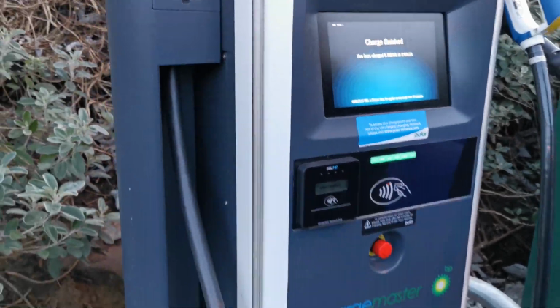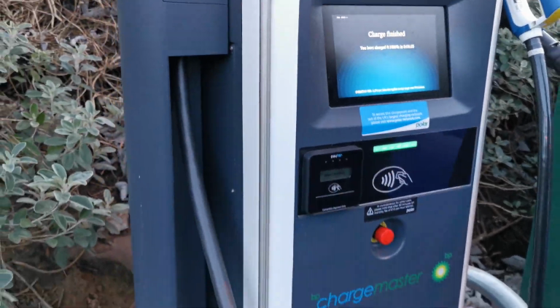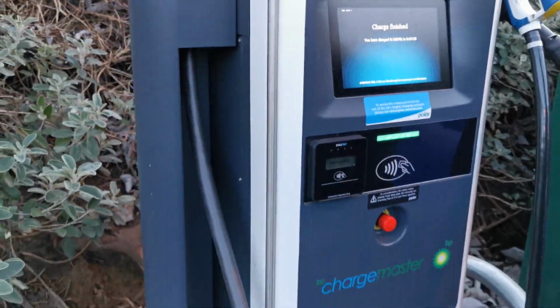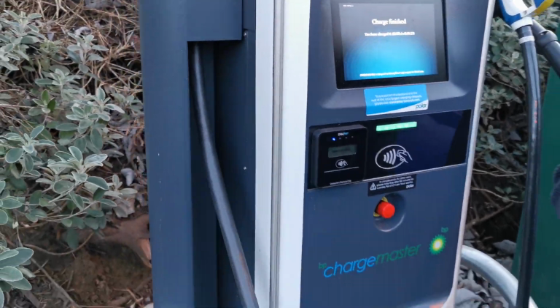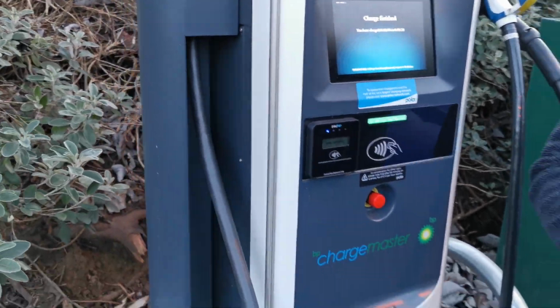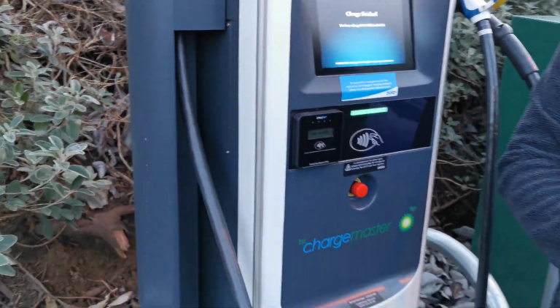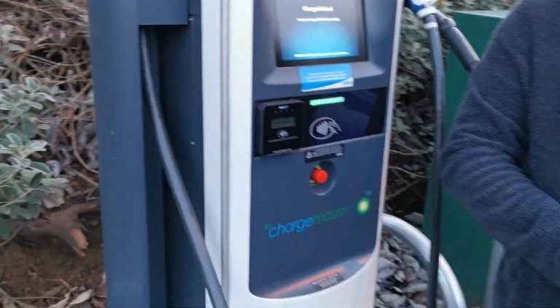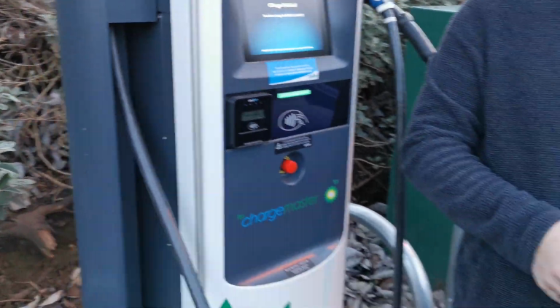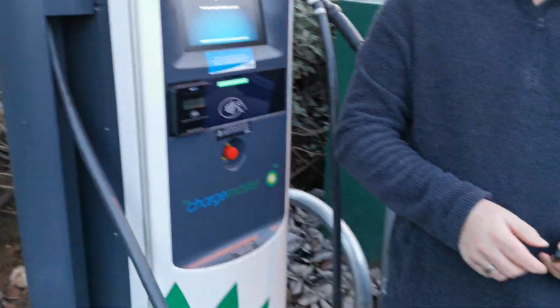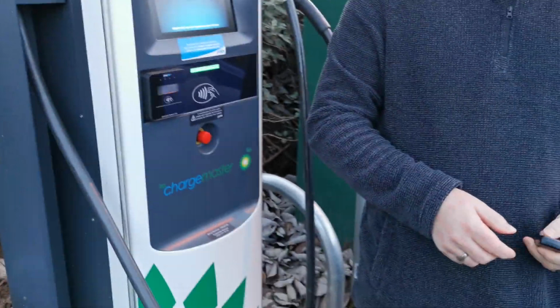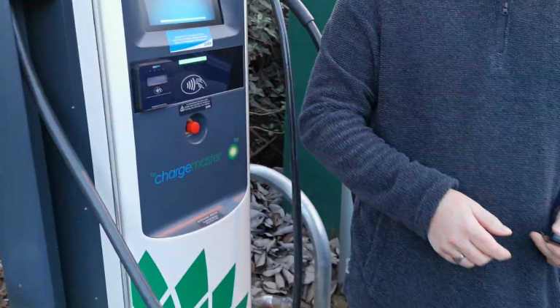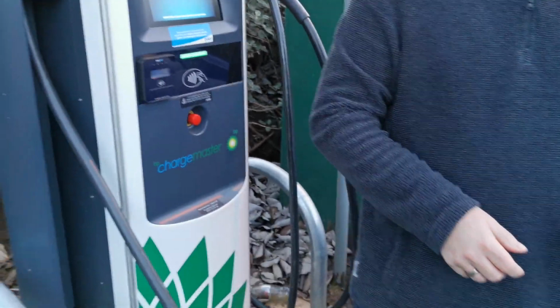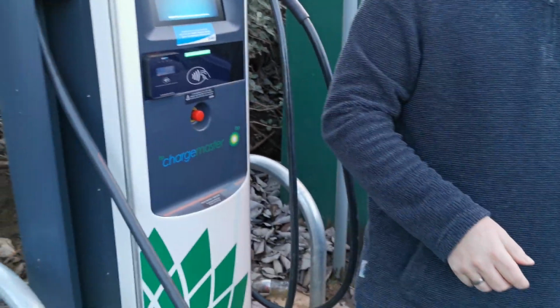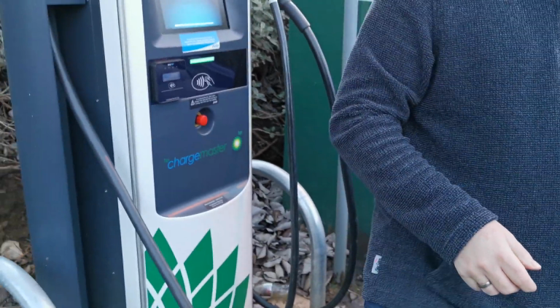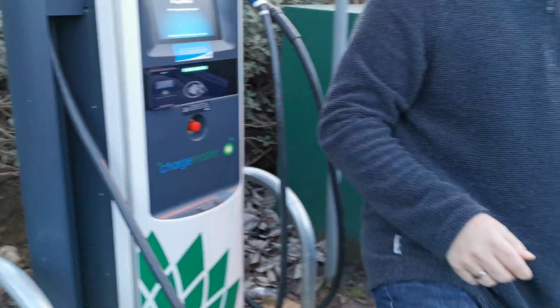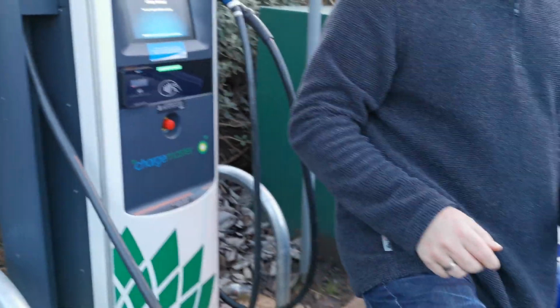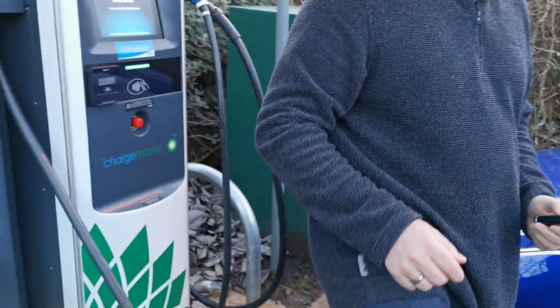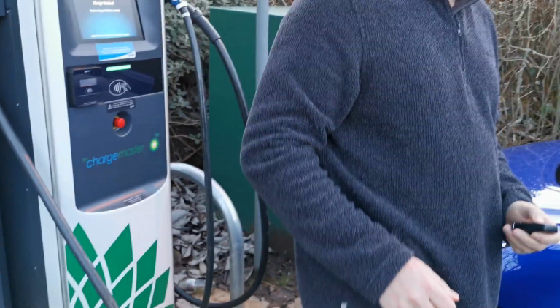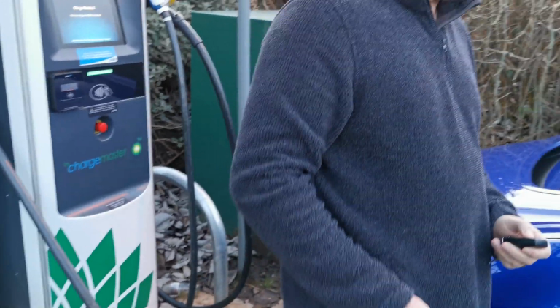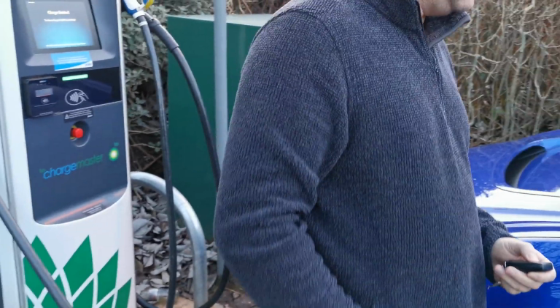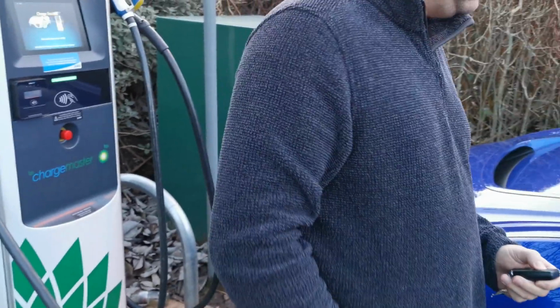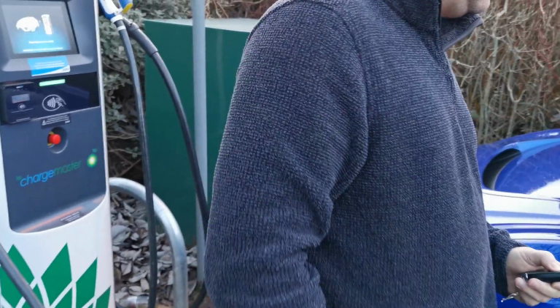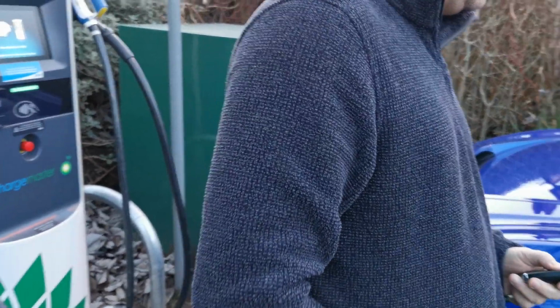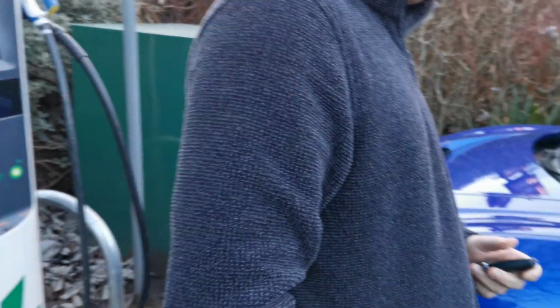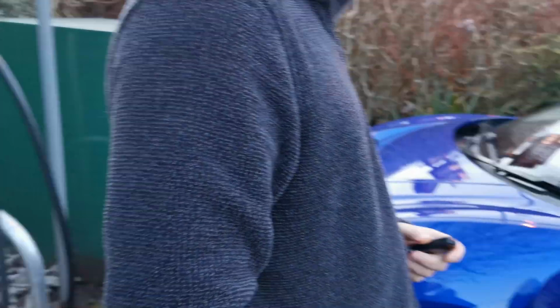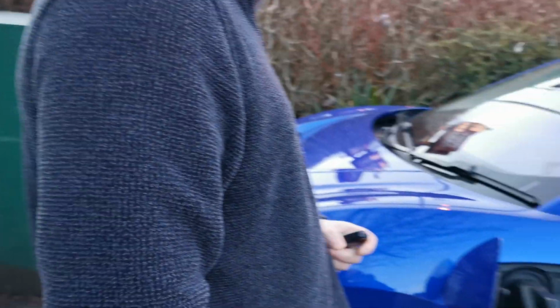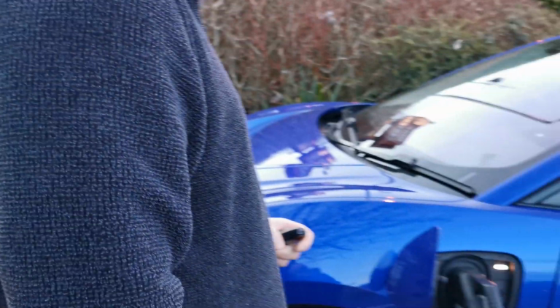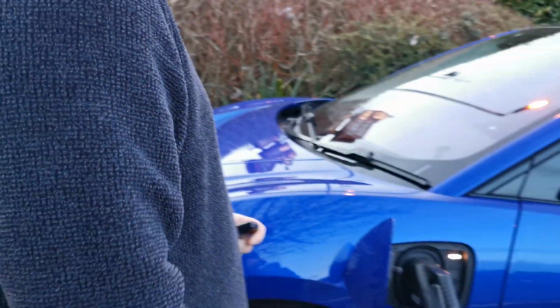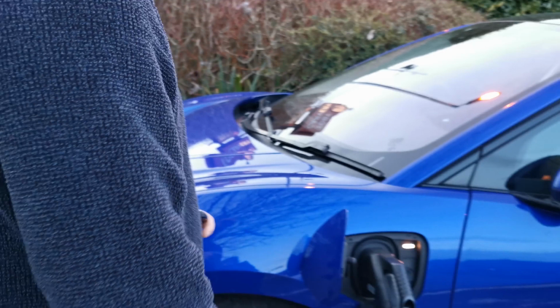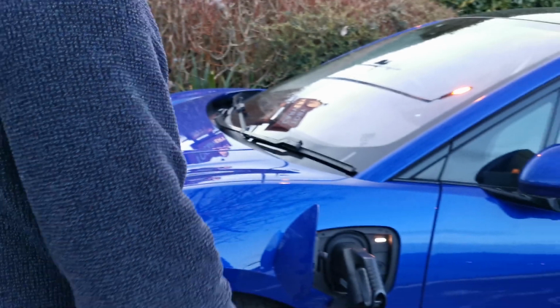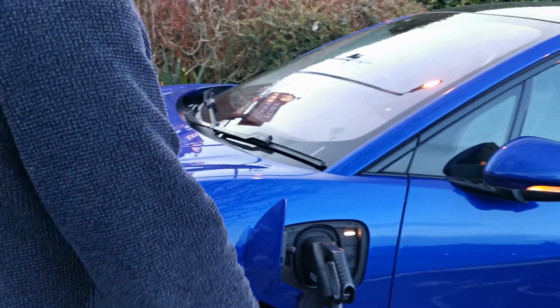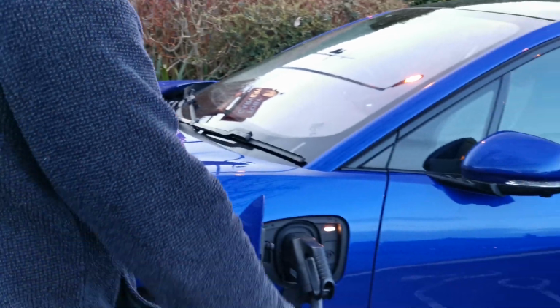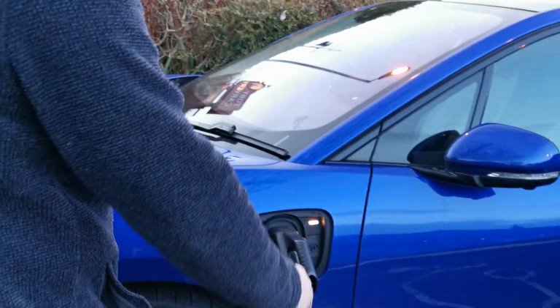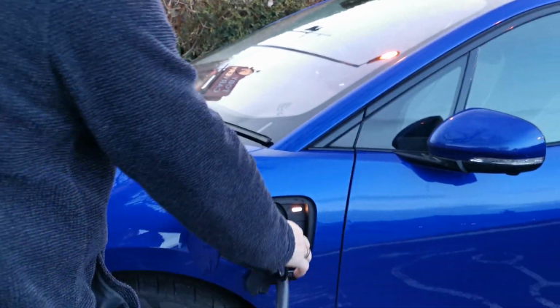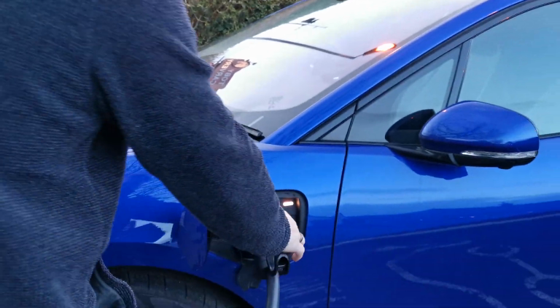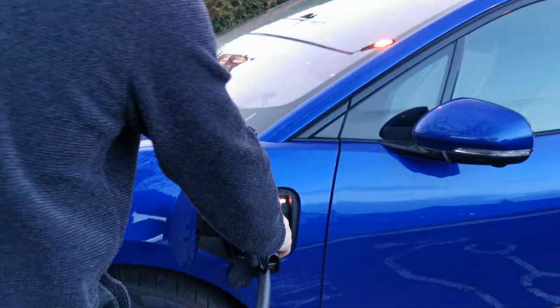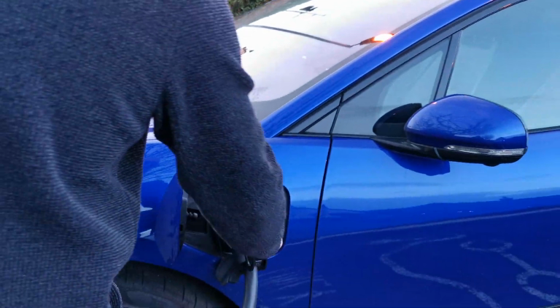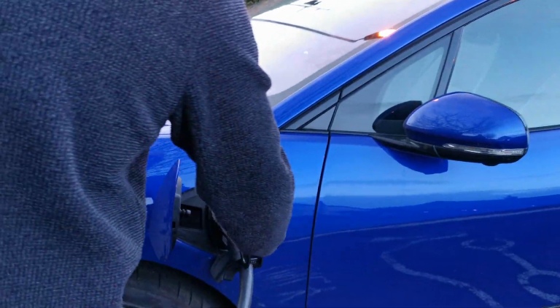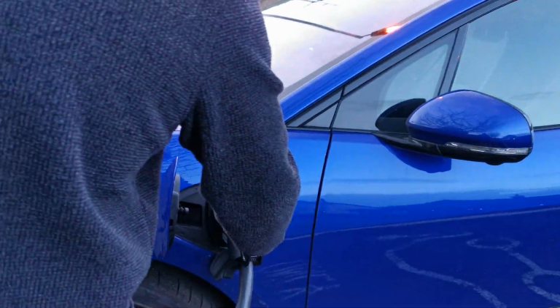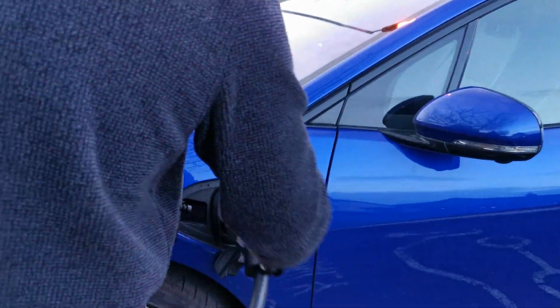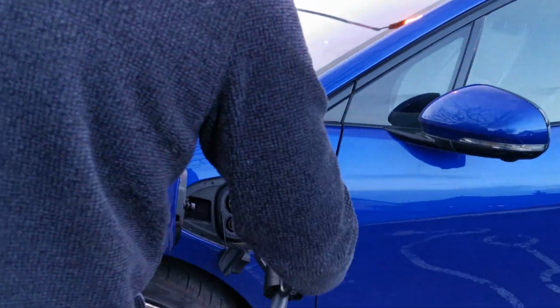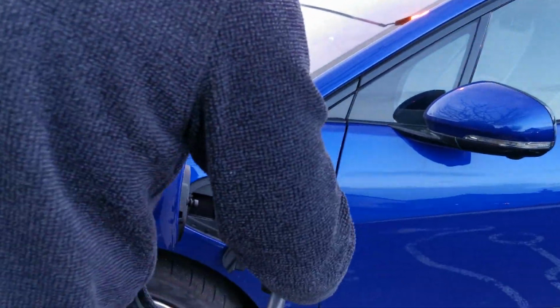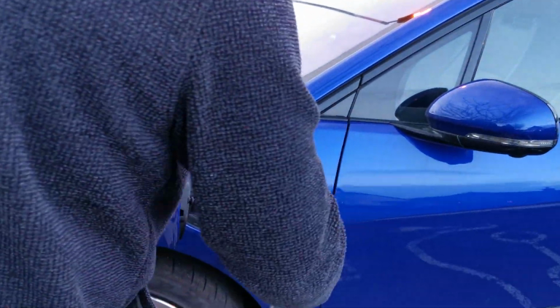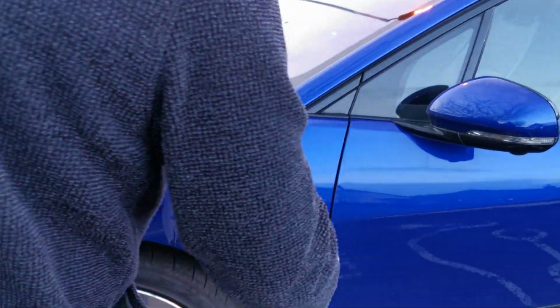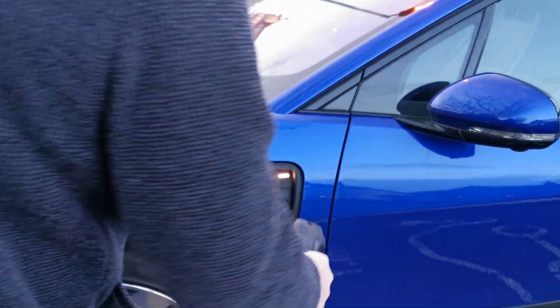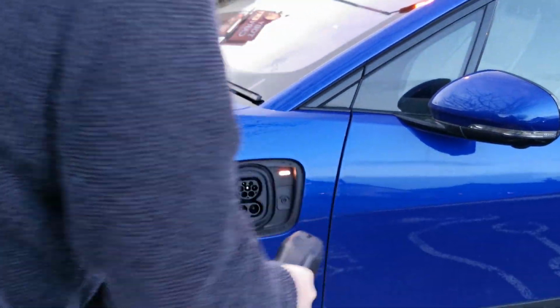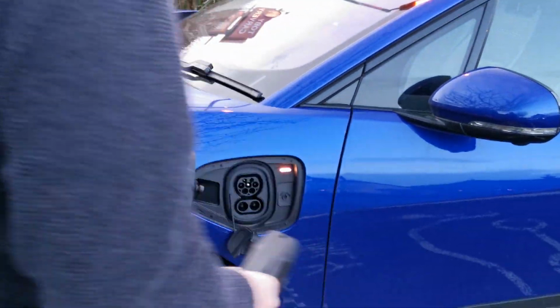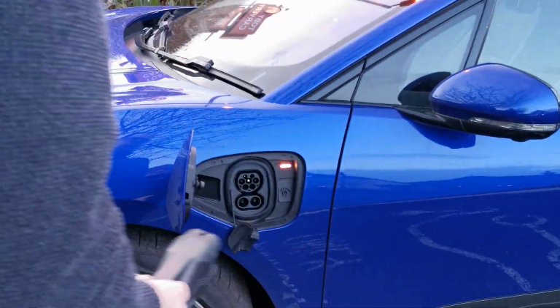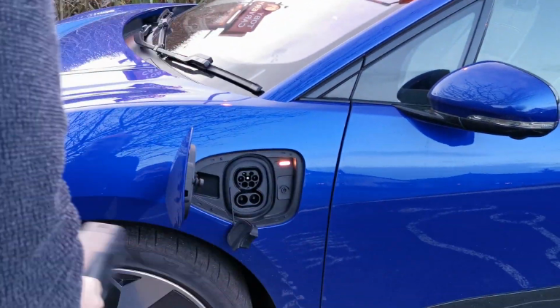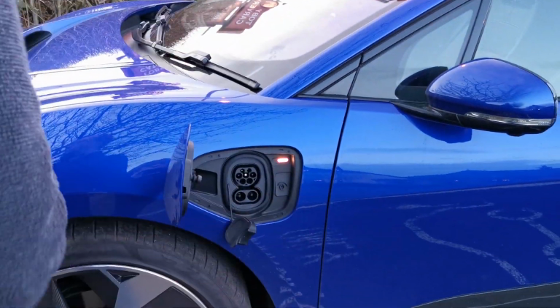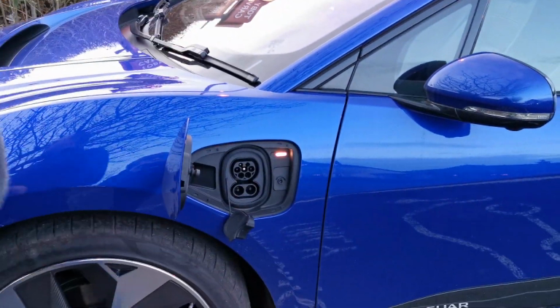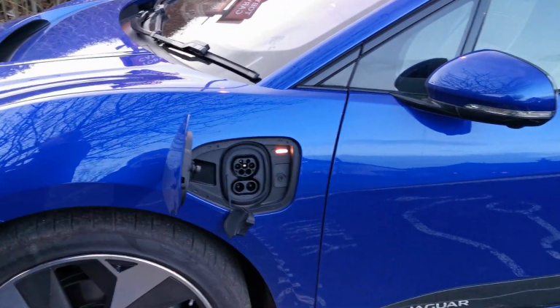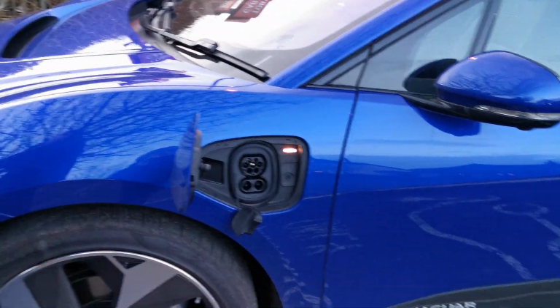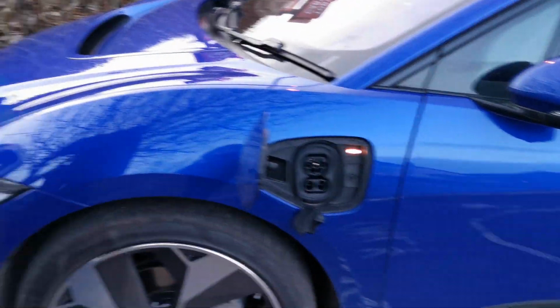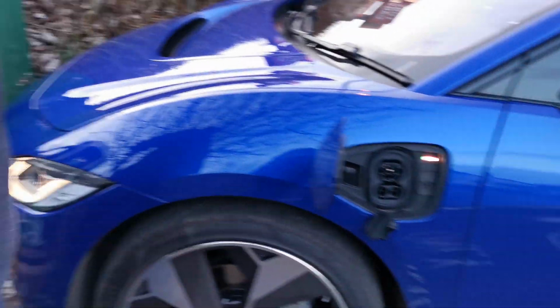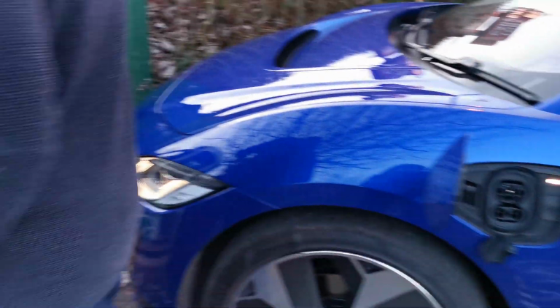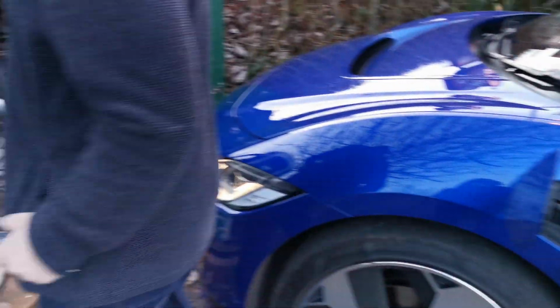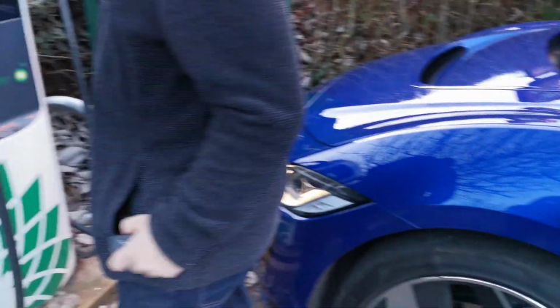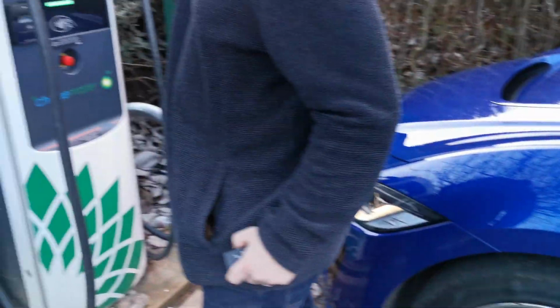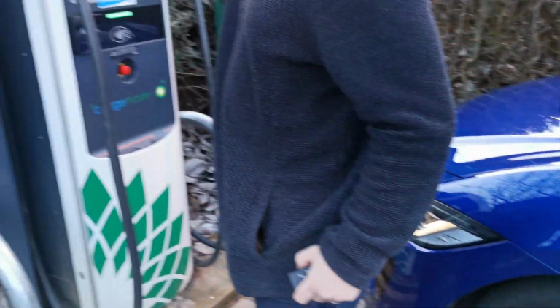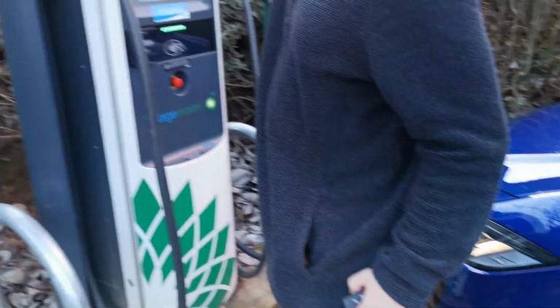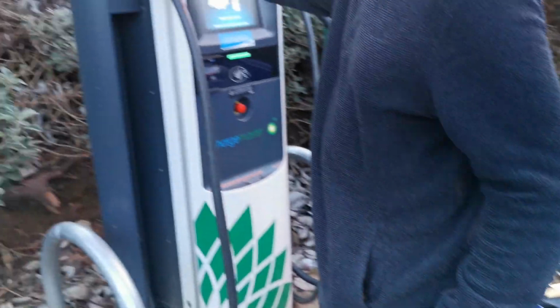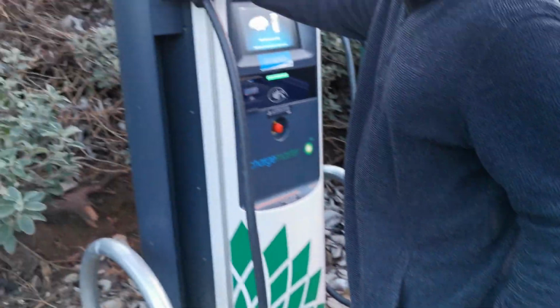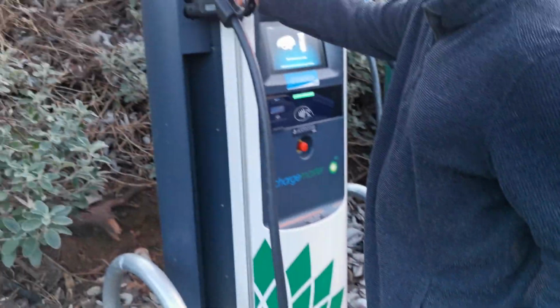Unlock your vehicle using the remote control — that will release the cable from your charge port — and then place it securely back into the unit itself.